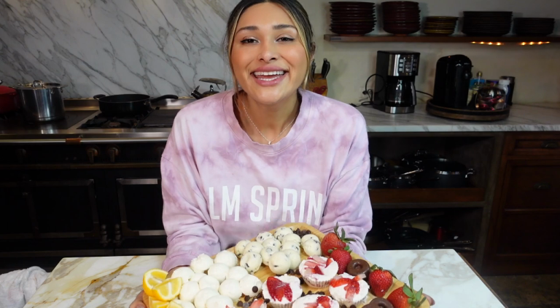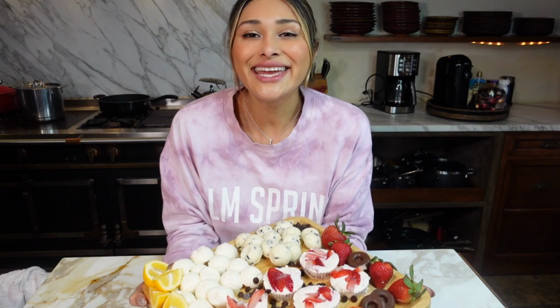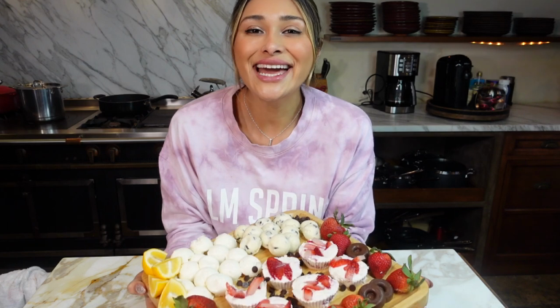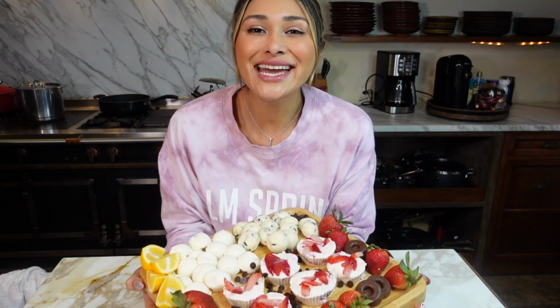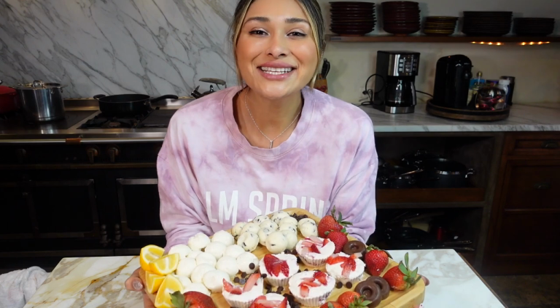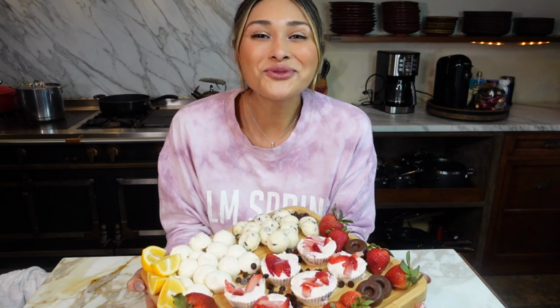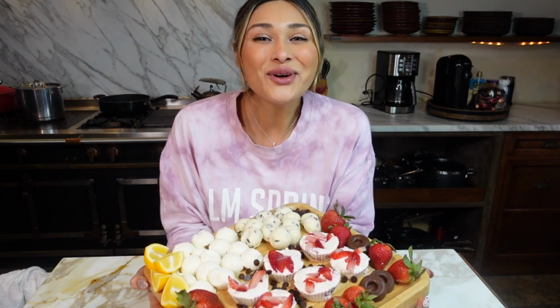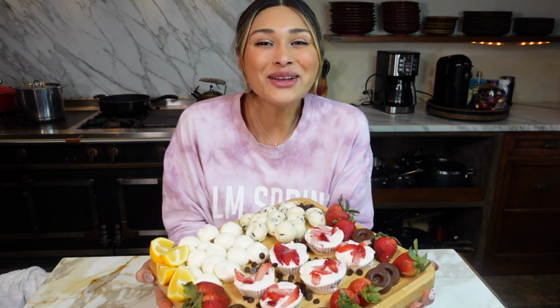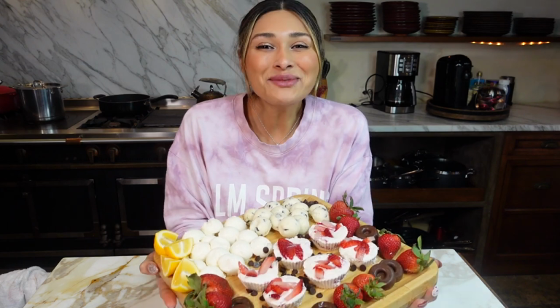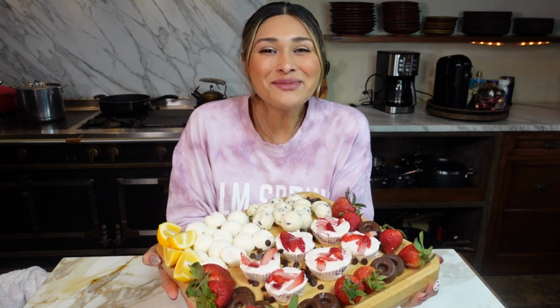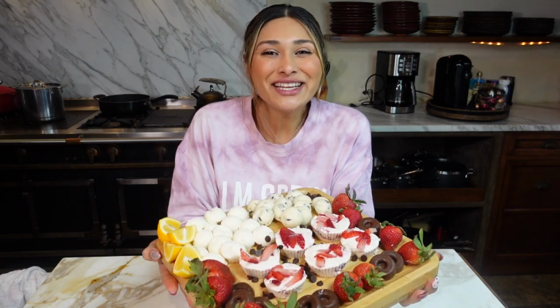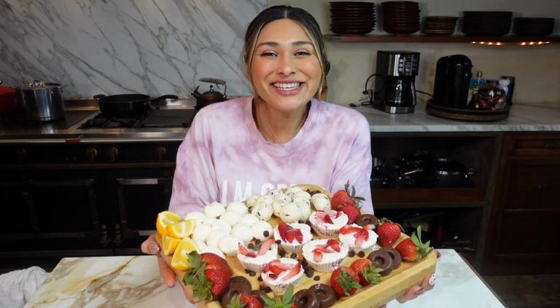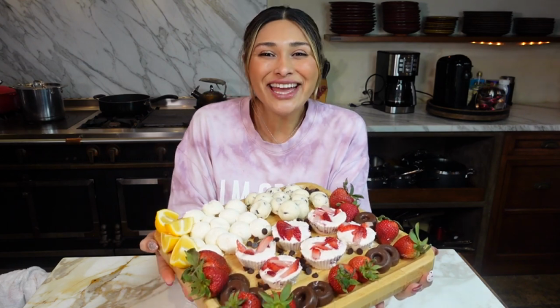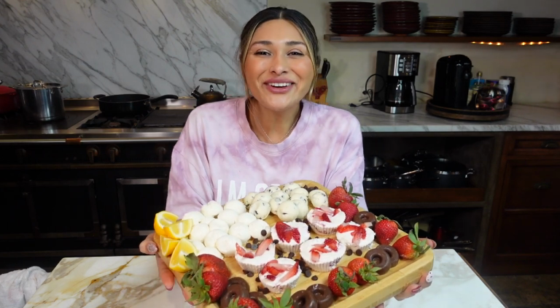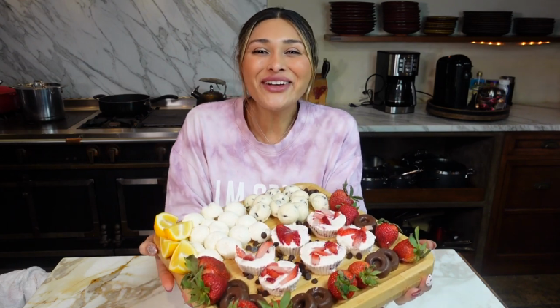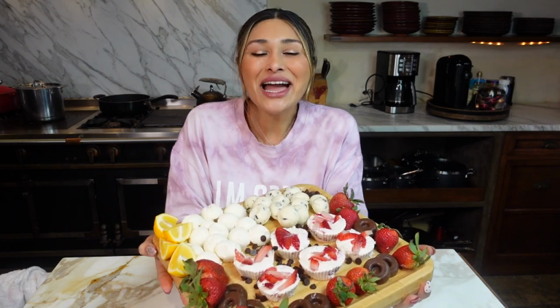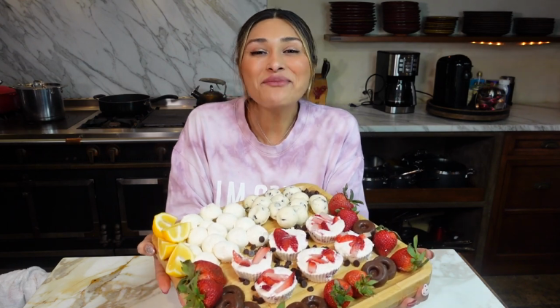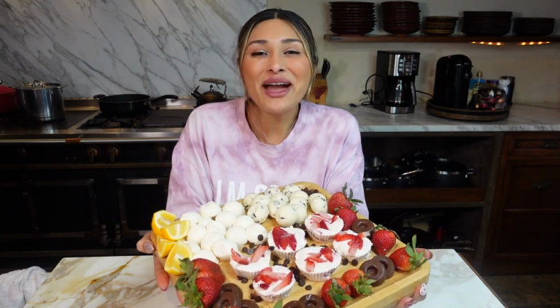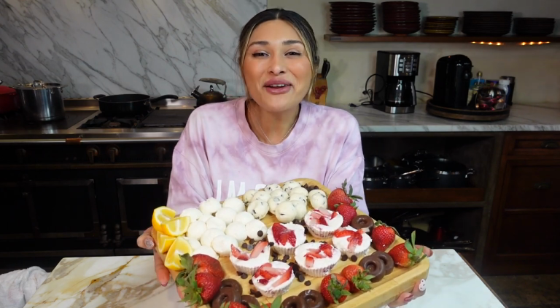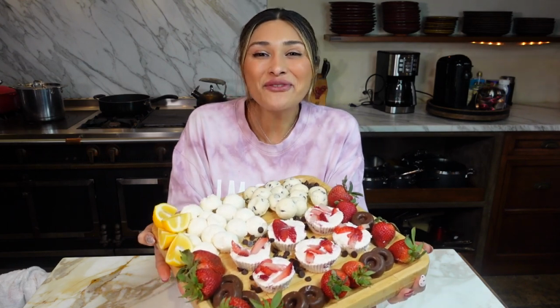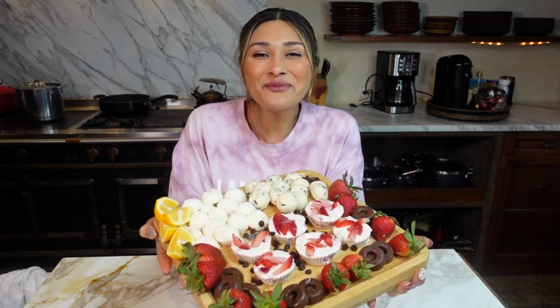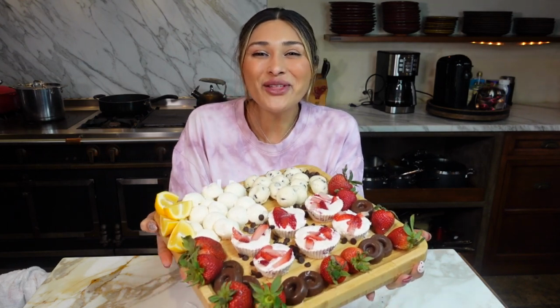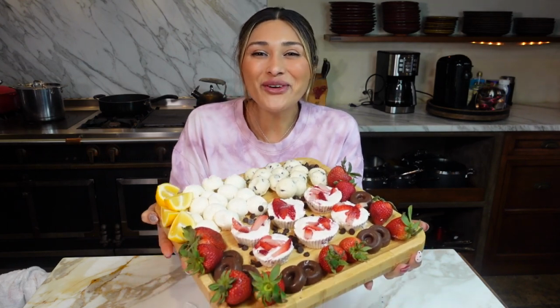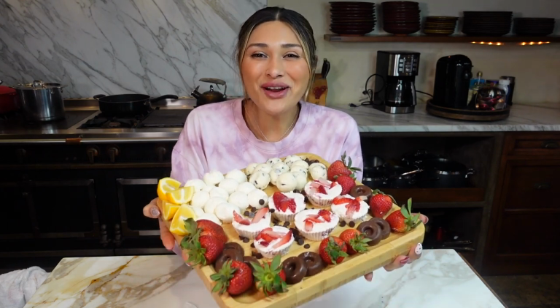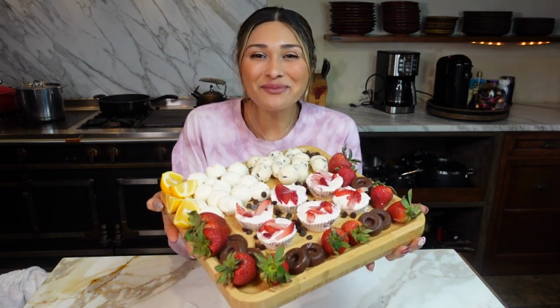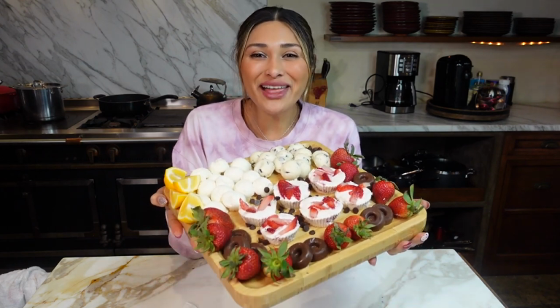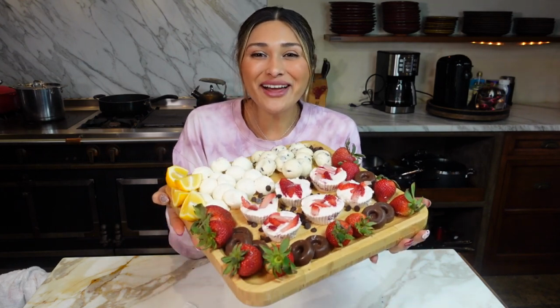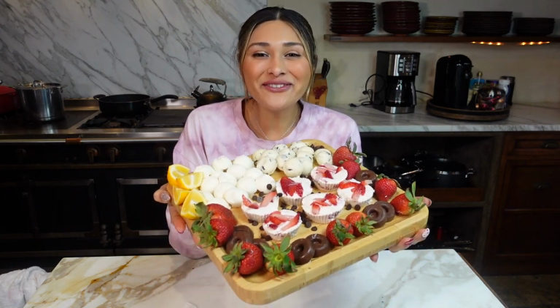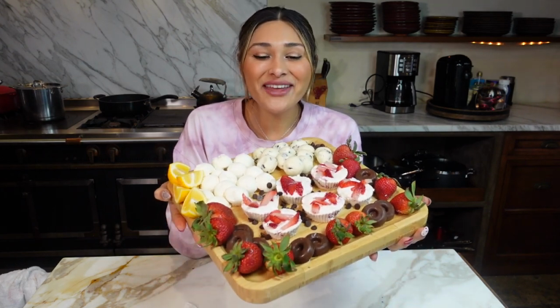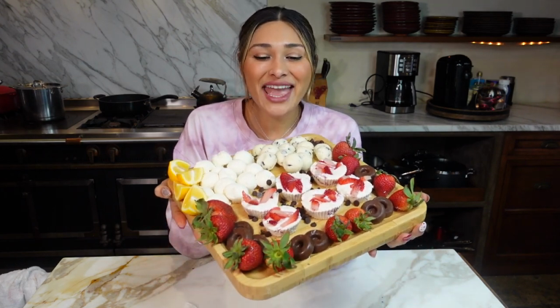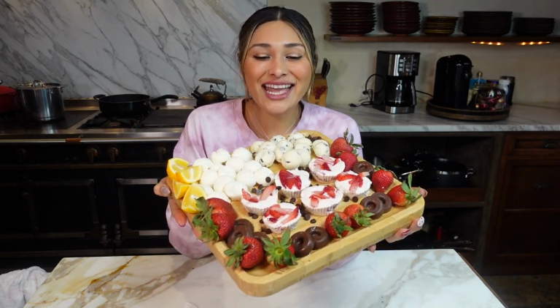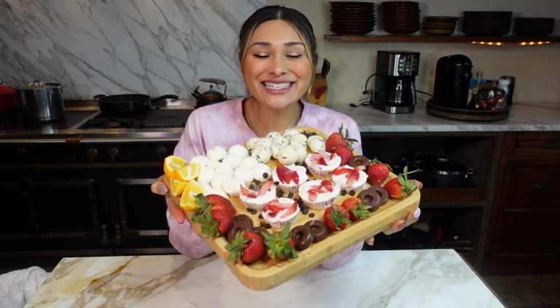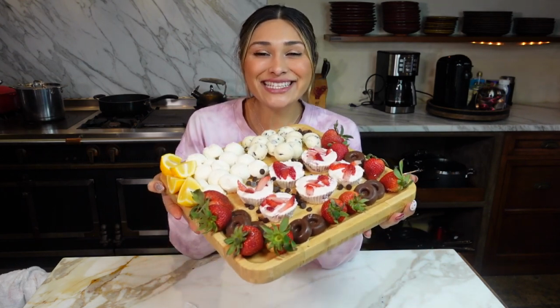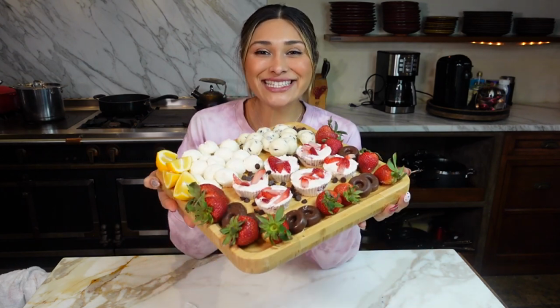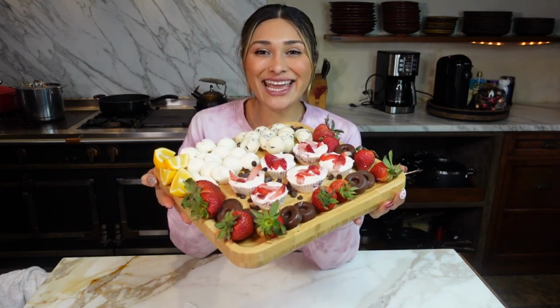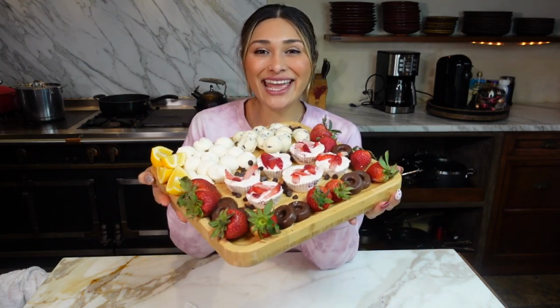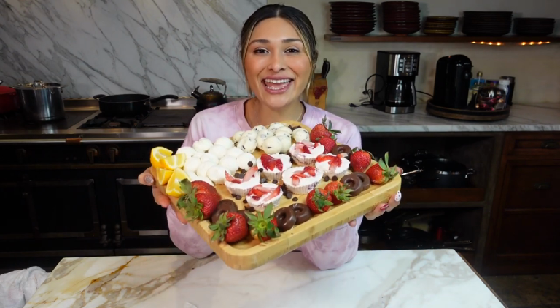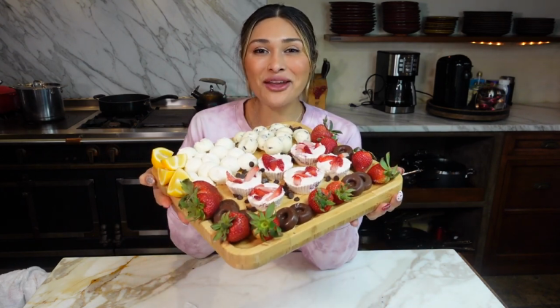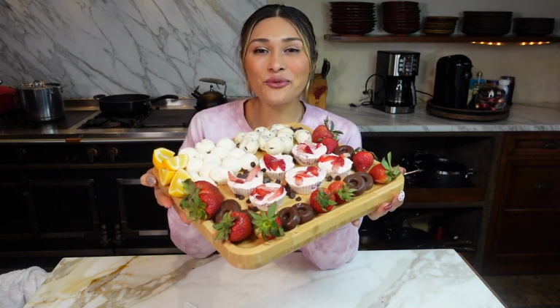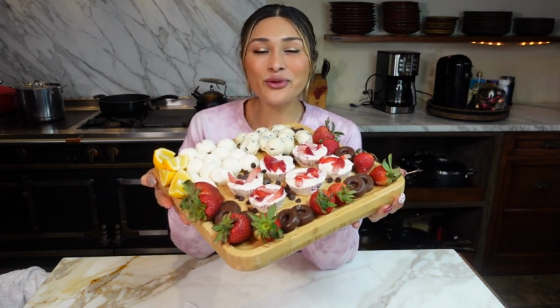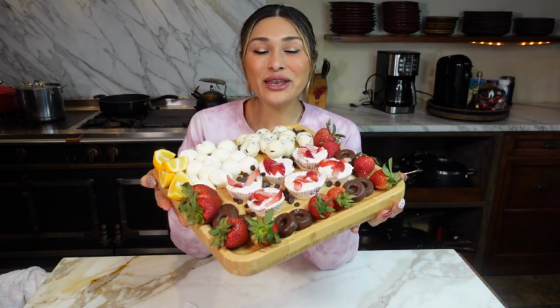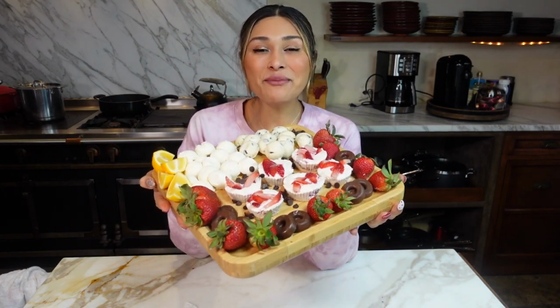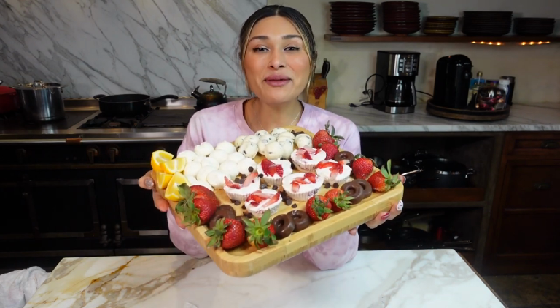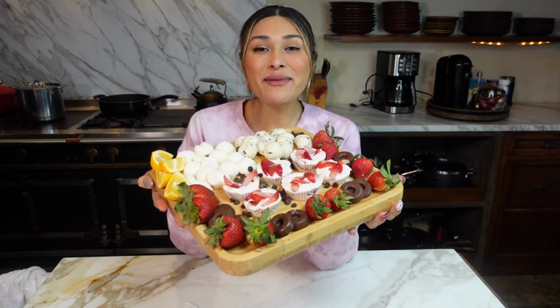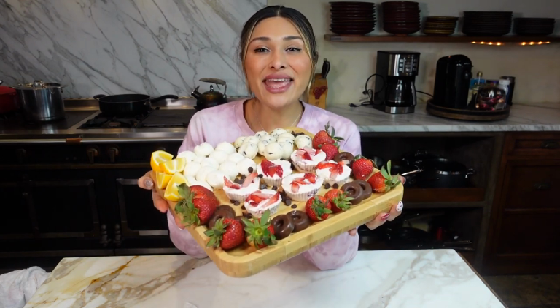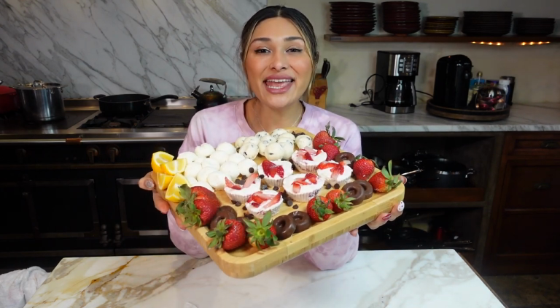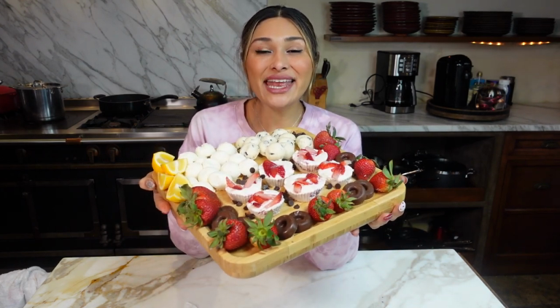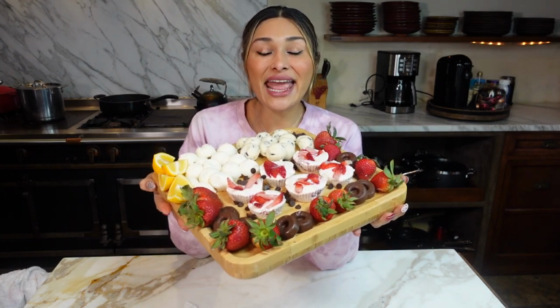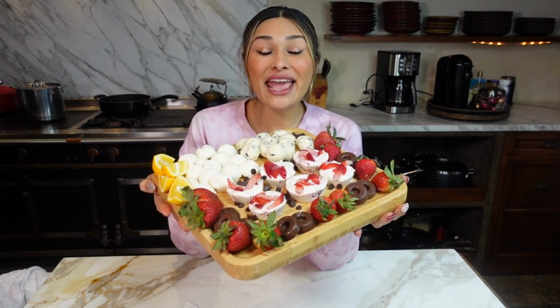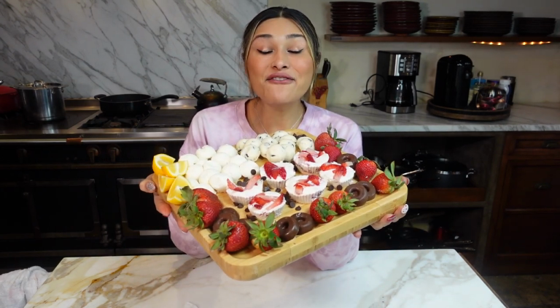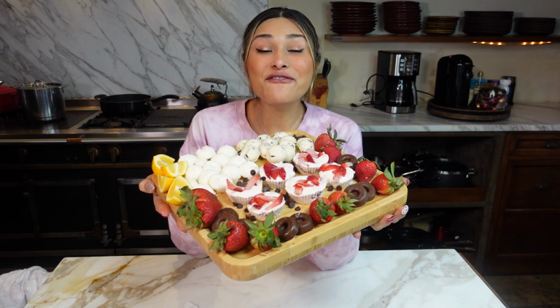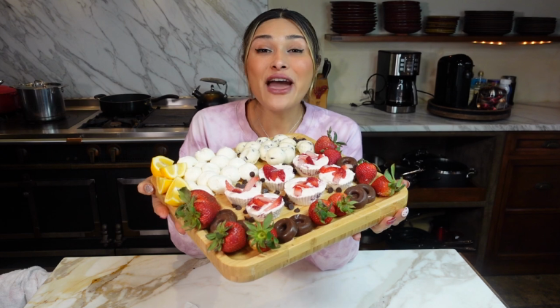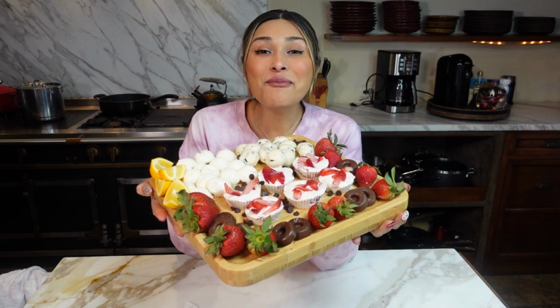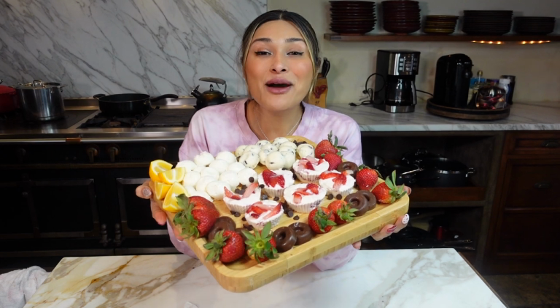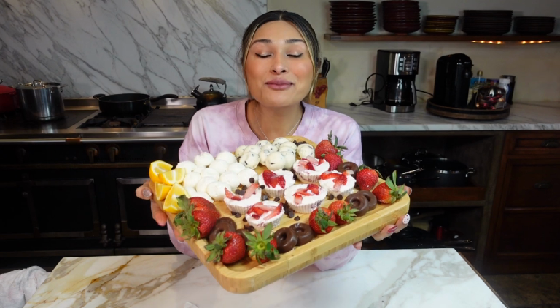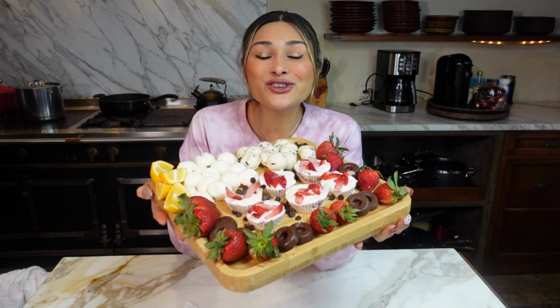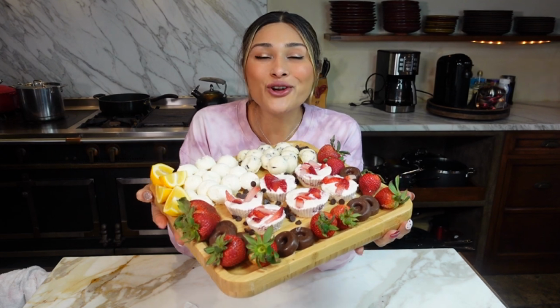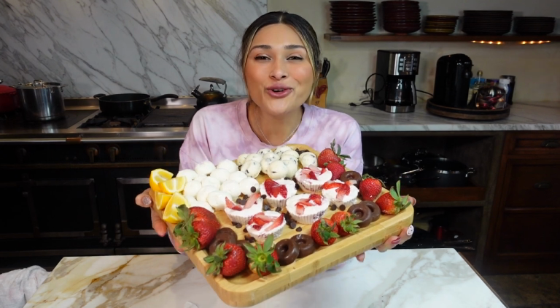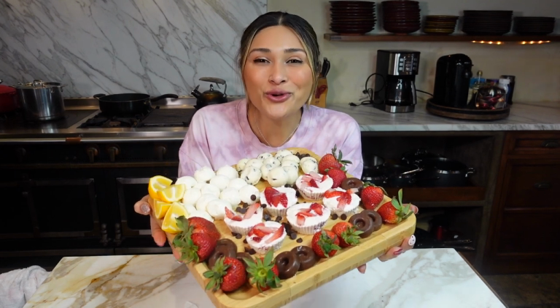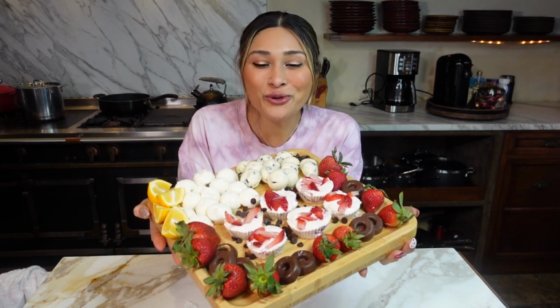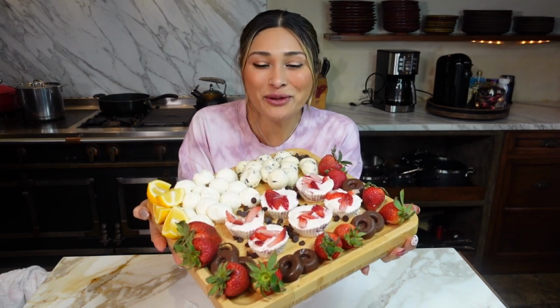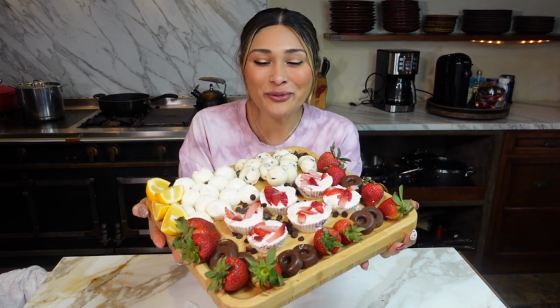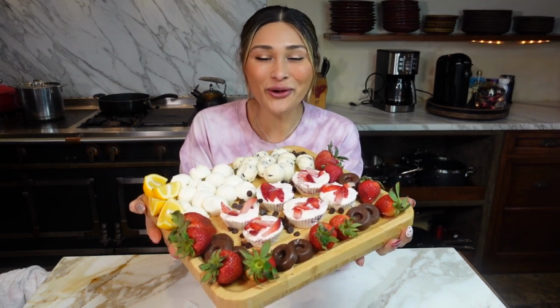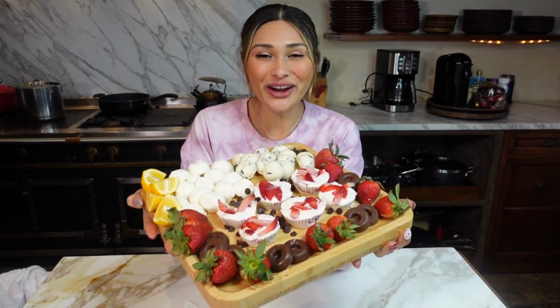Hey guys, welcome to my channel. I'm Myra from Low Carb Love, and today we're going to be making a fat bomb charcuterie board.